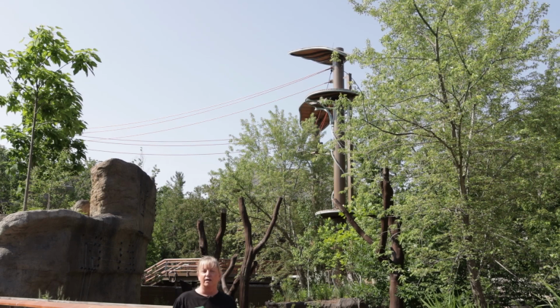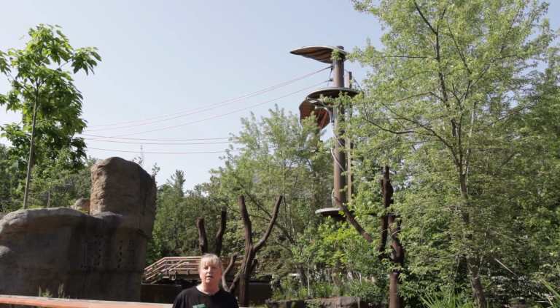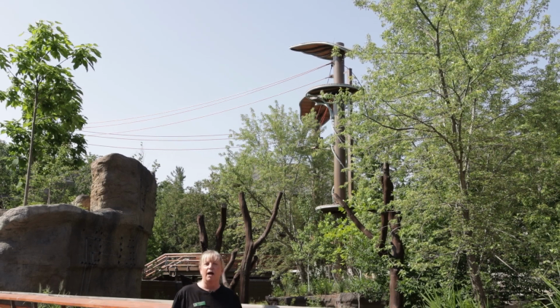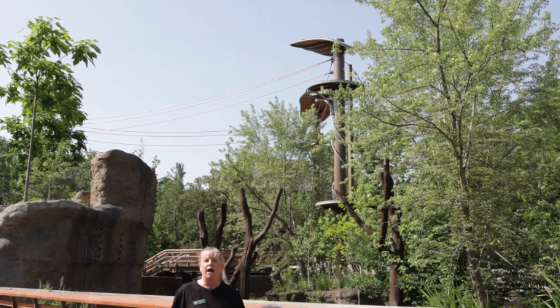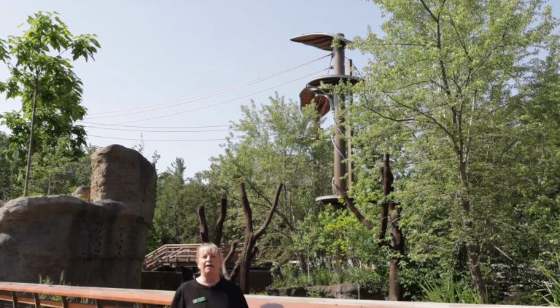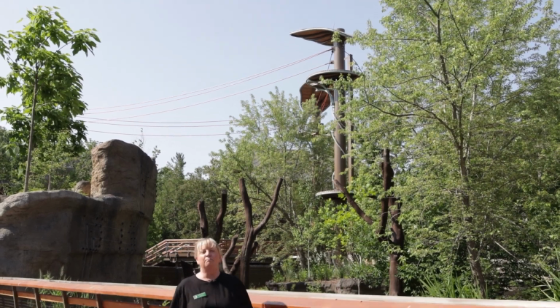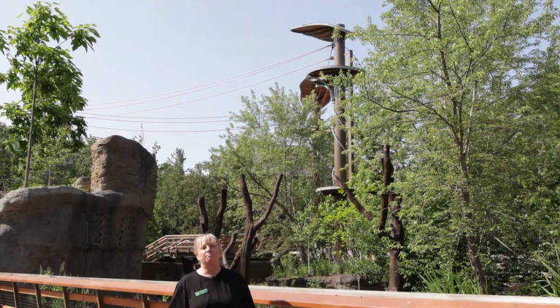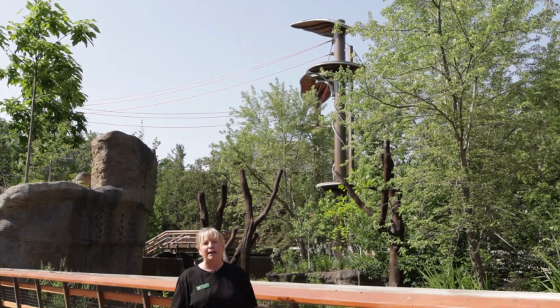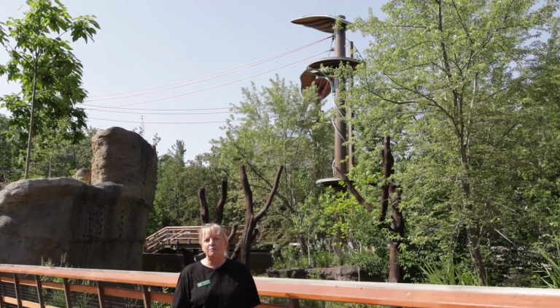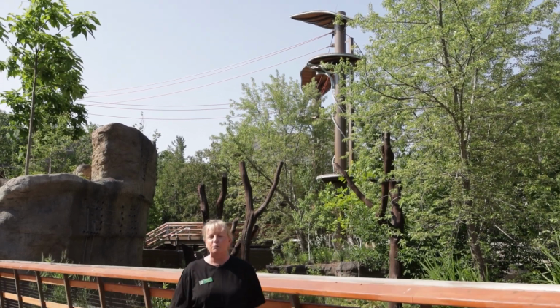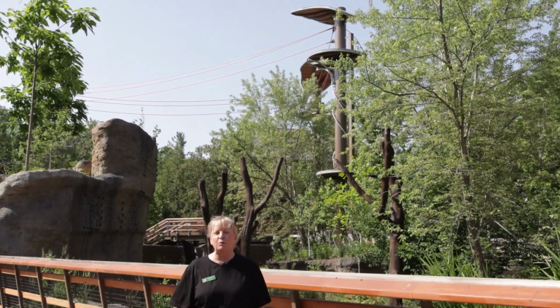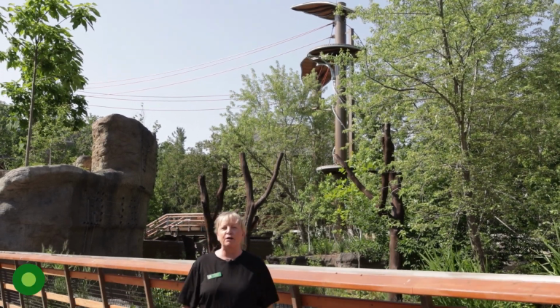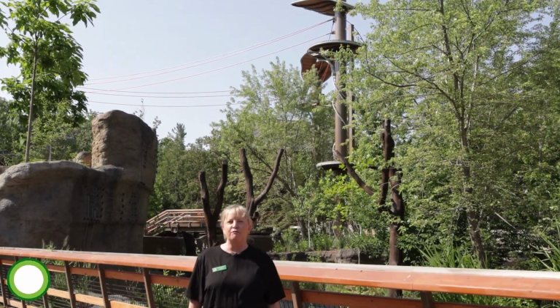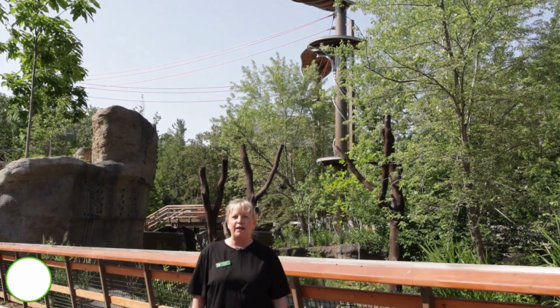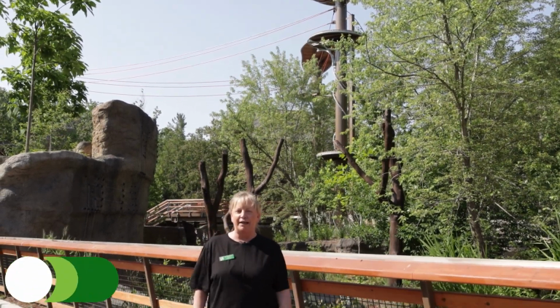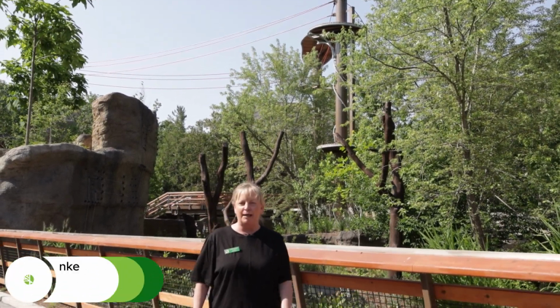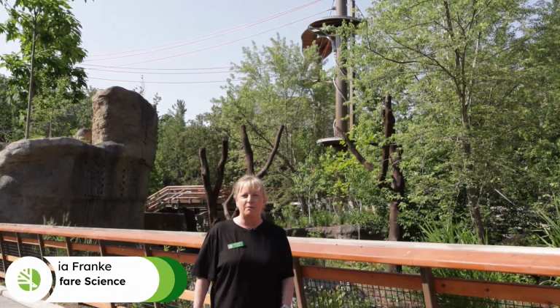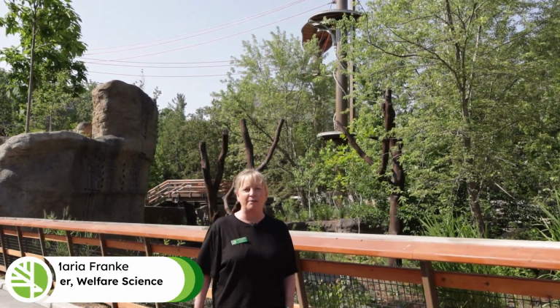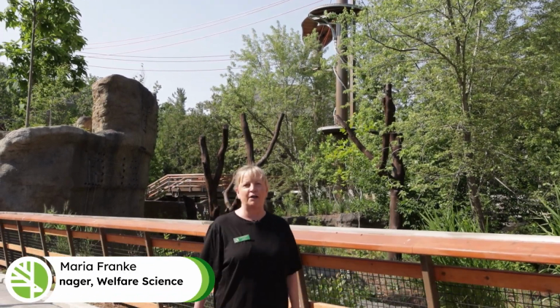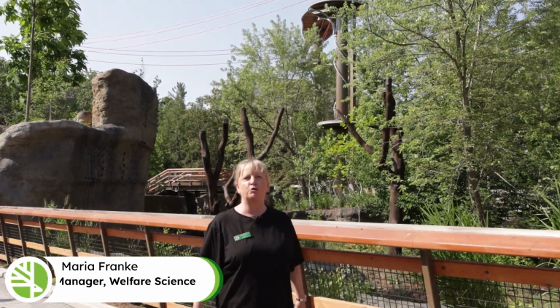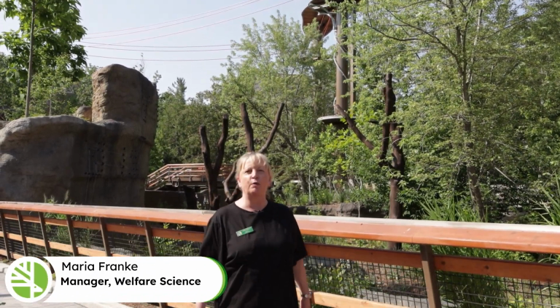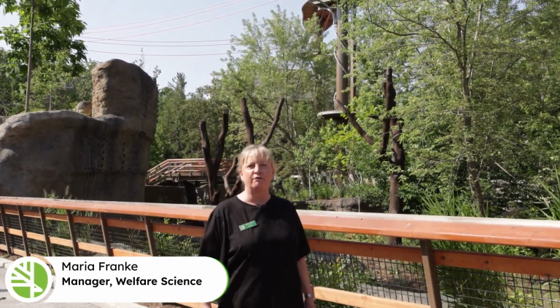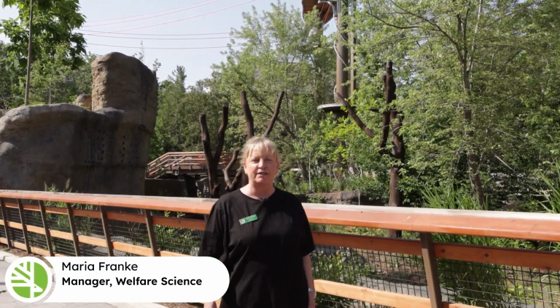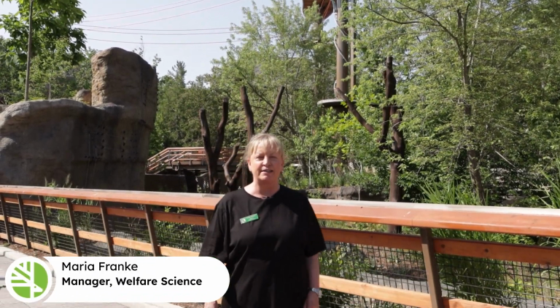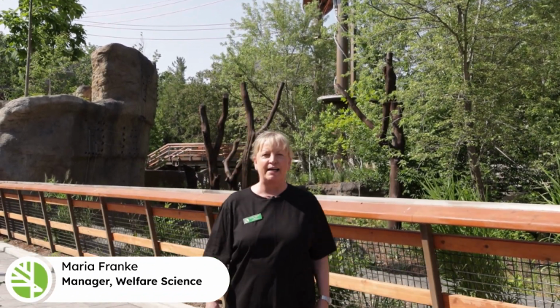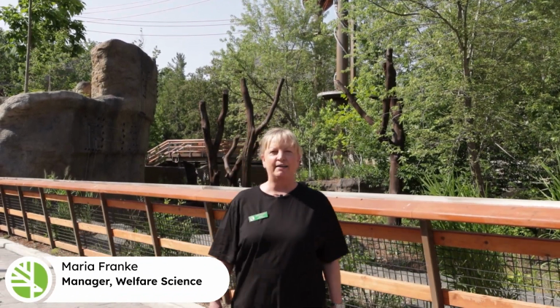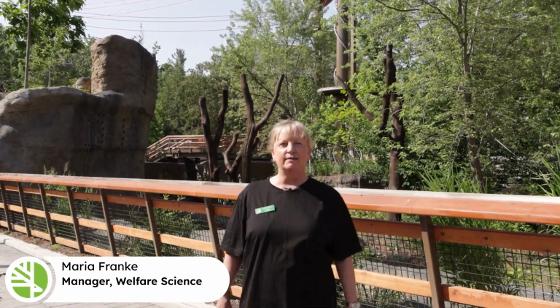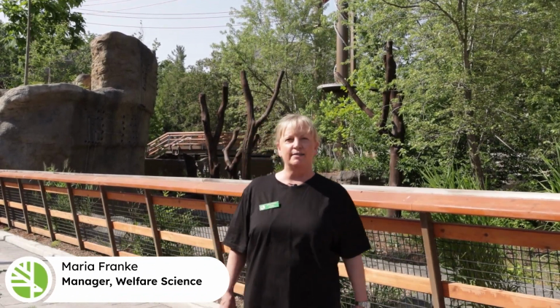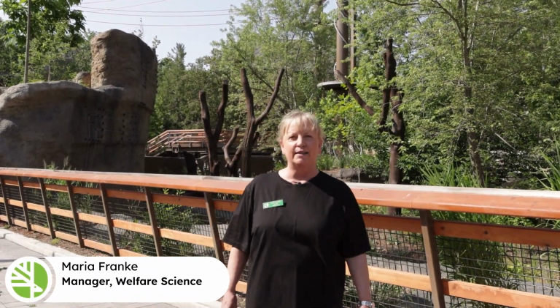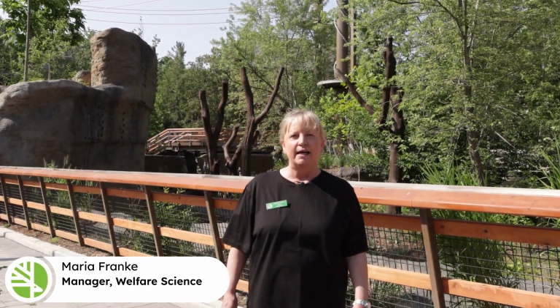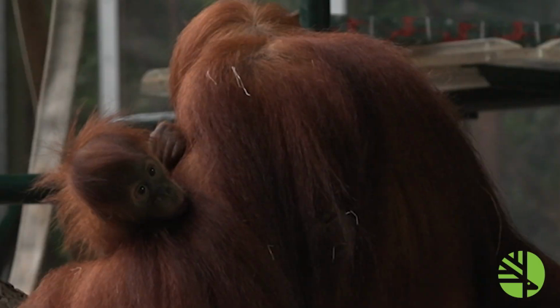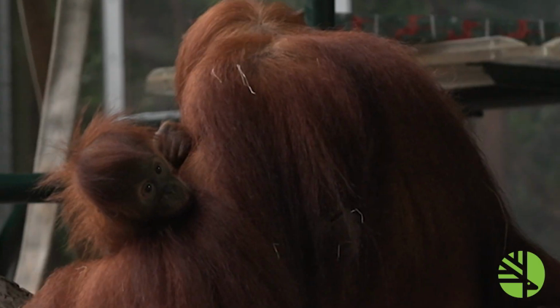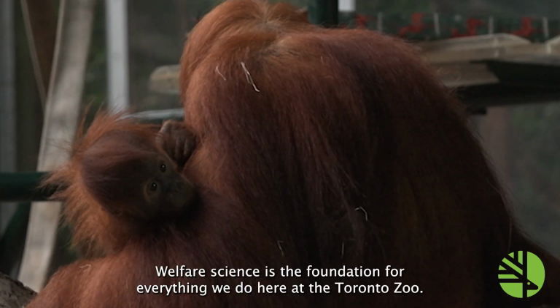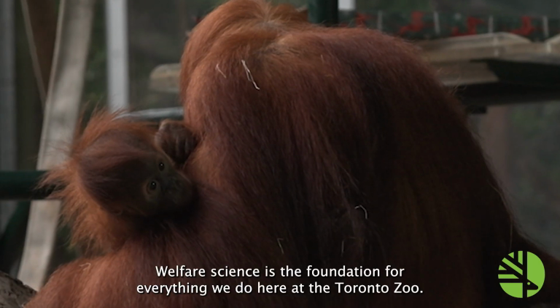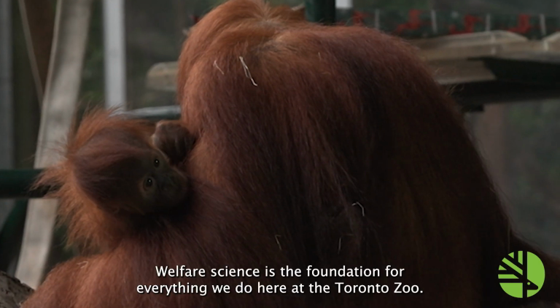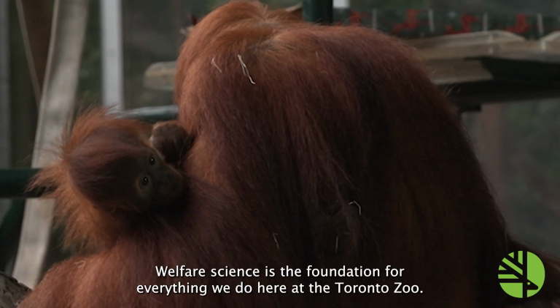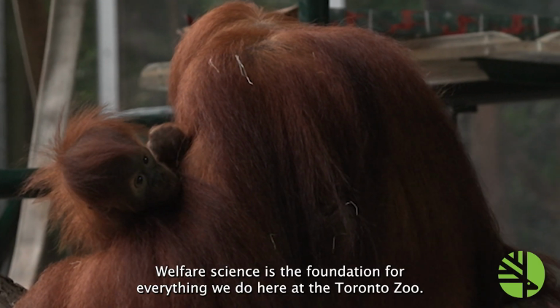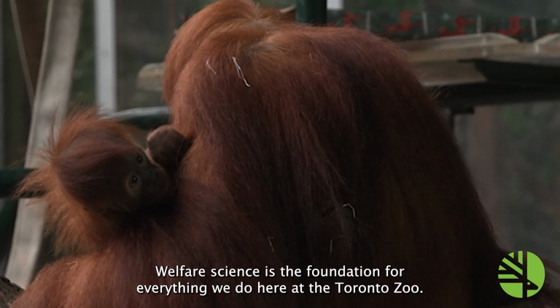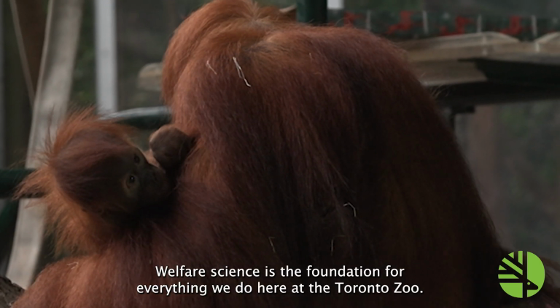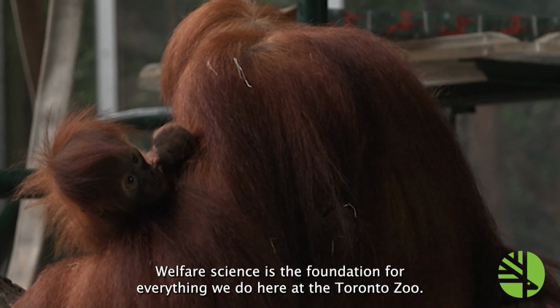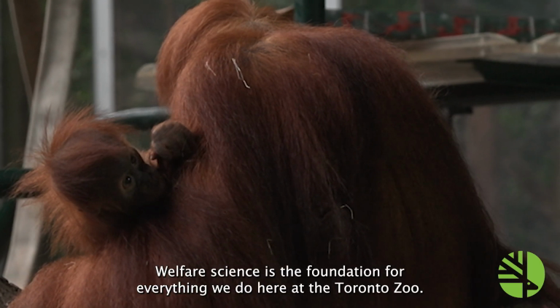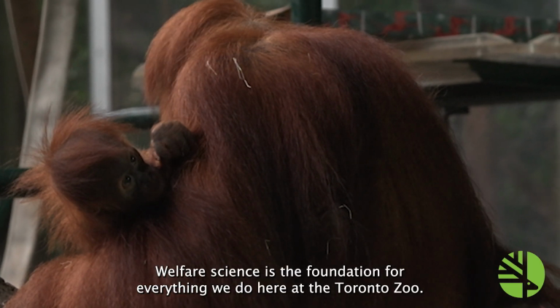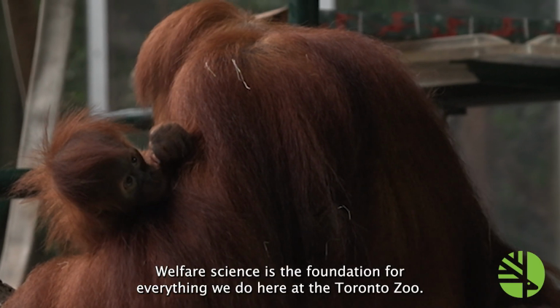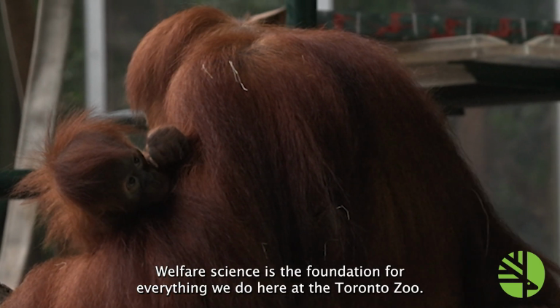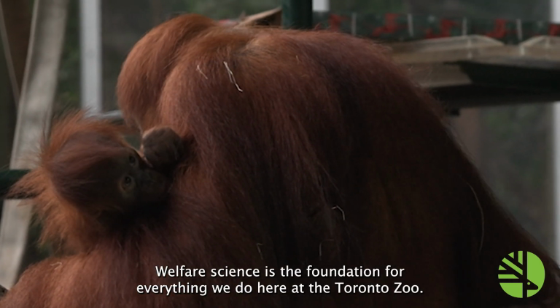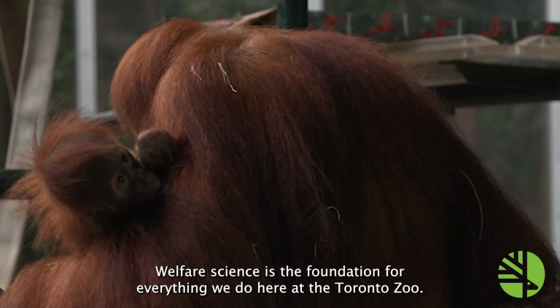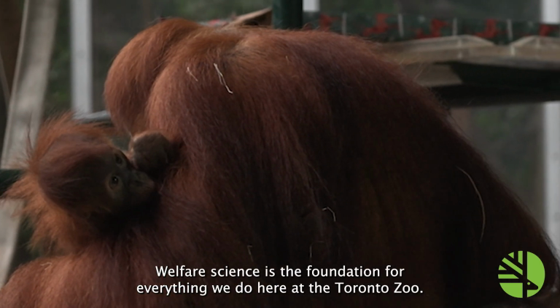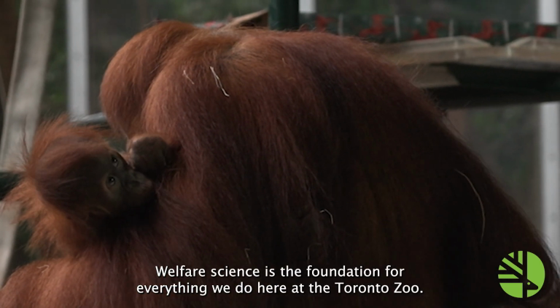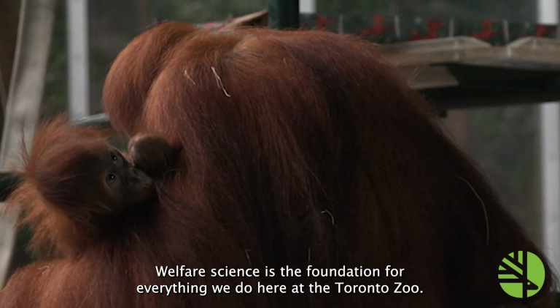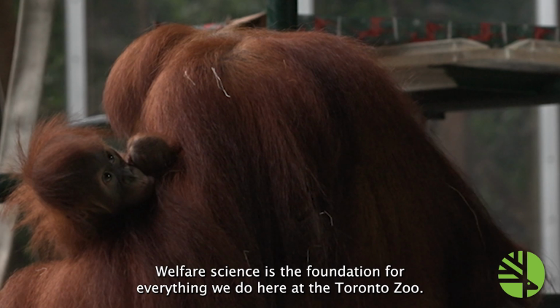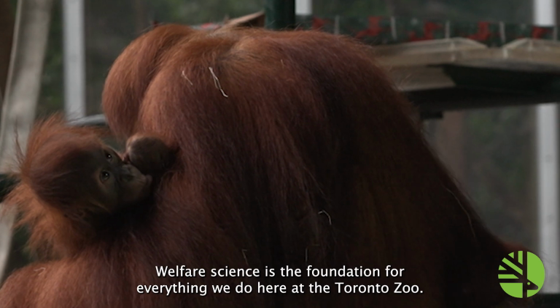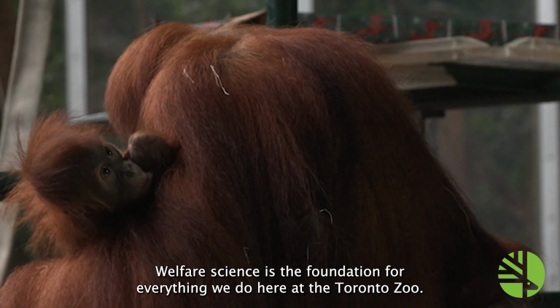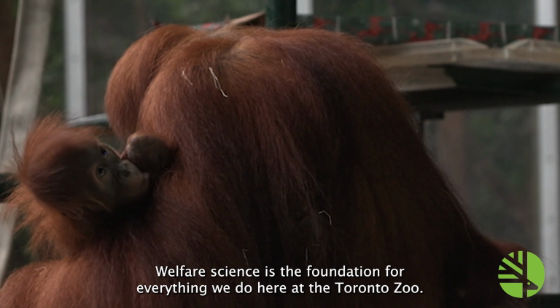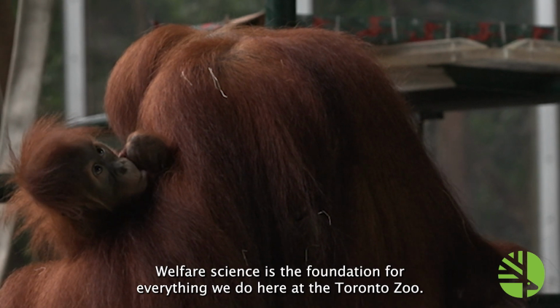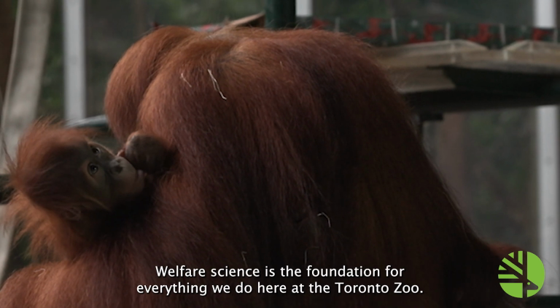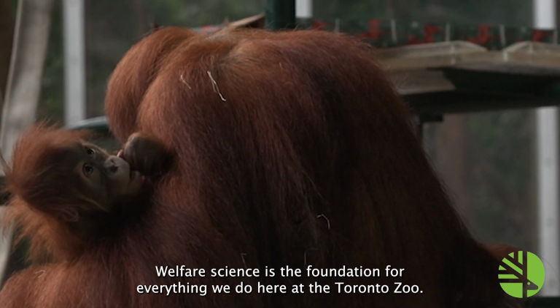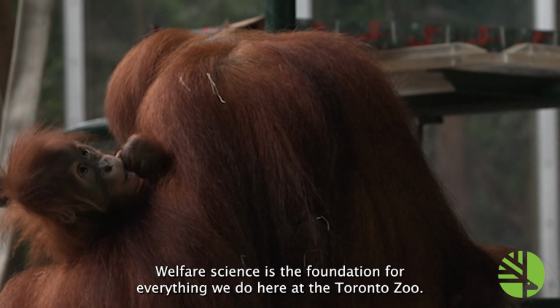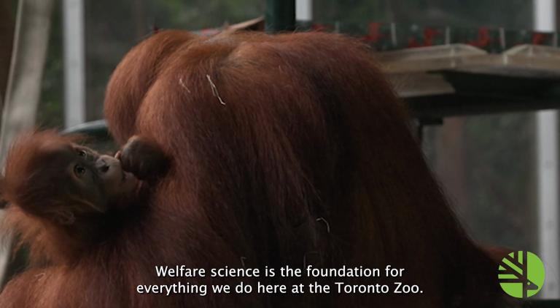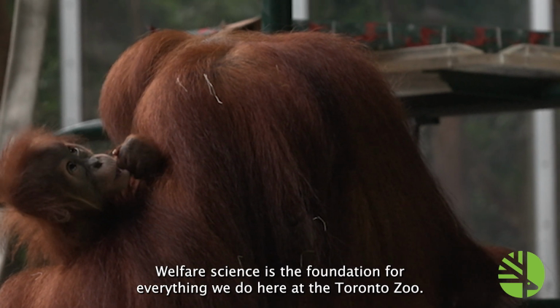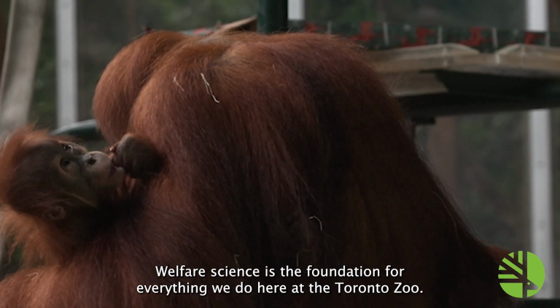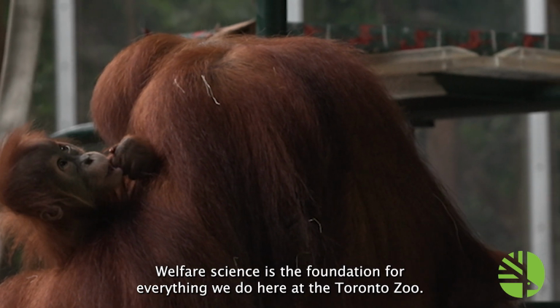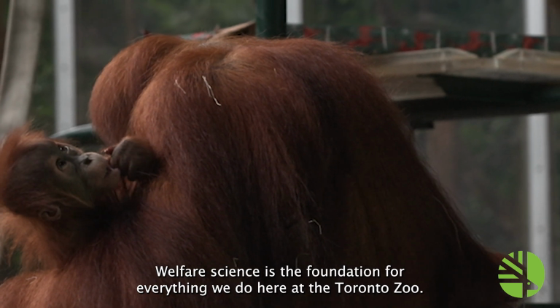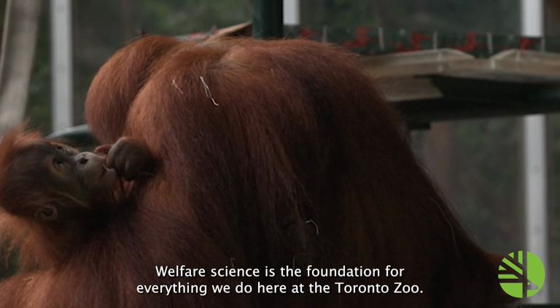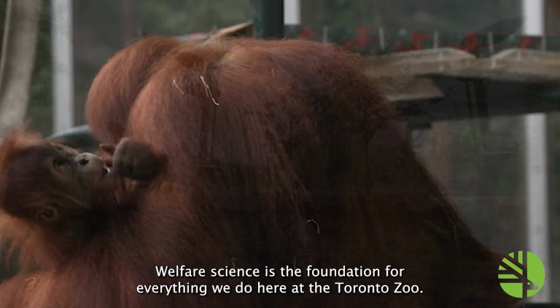Hi, my name is Maria Frank and I'm the manager of Welfare Science. Welfare Science is the foundation for everything we do here at the Toronto Zoo.